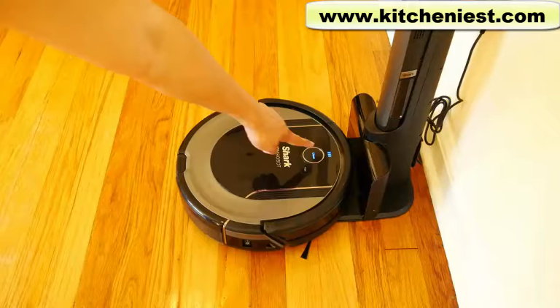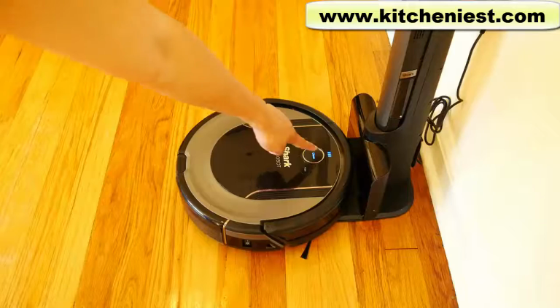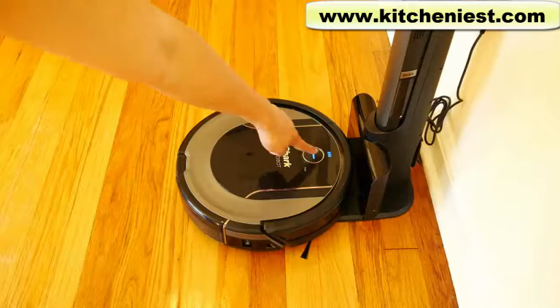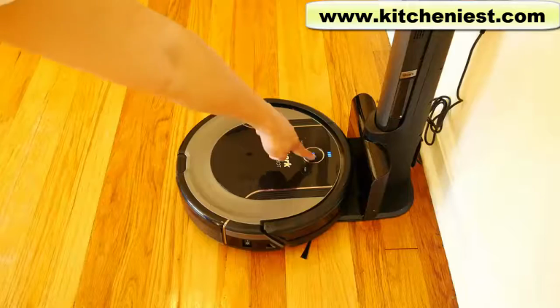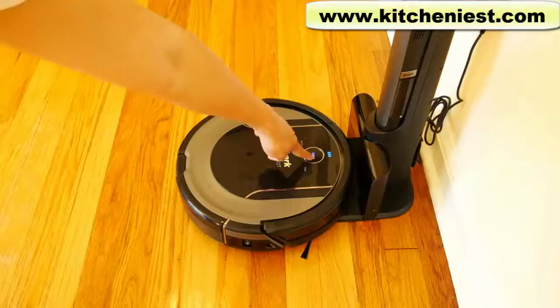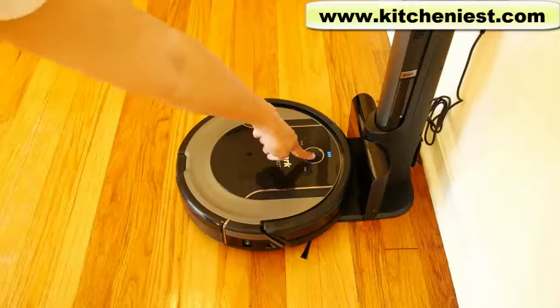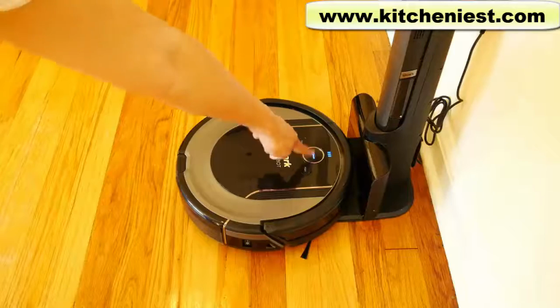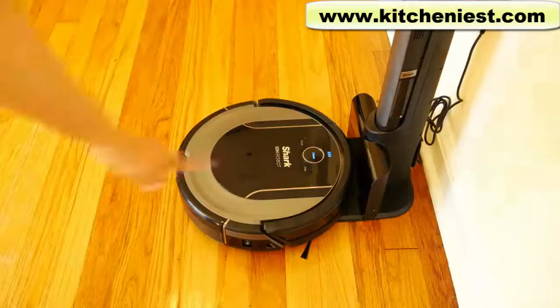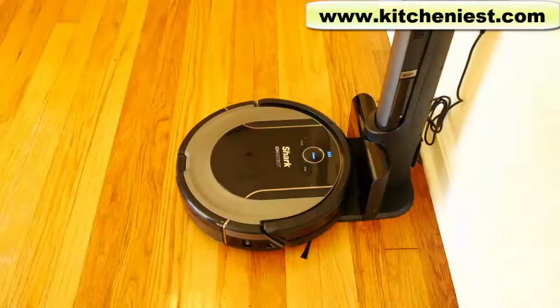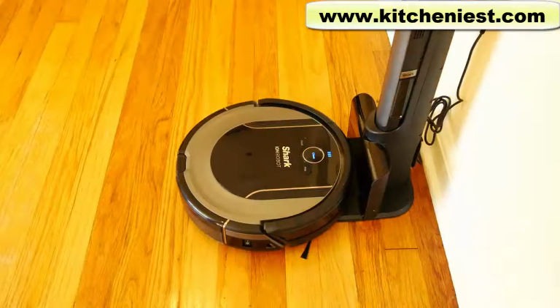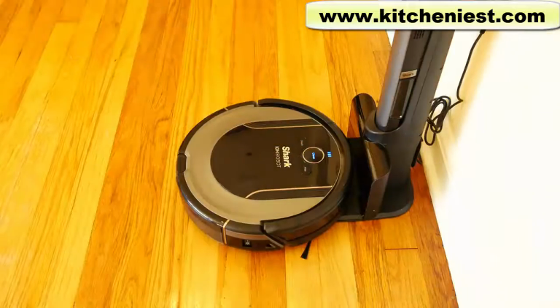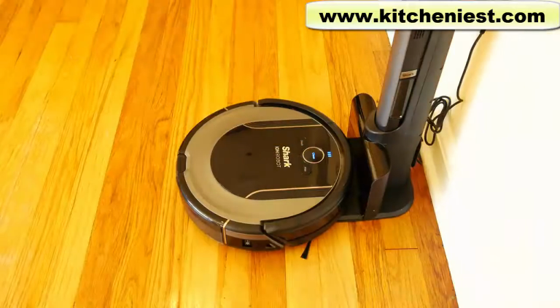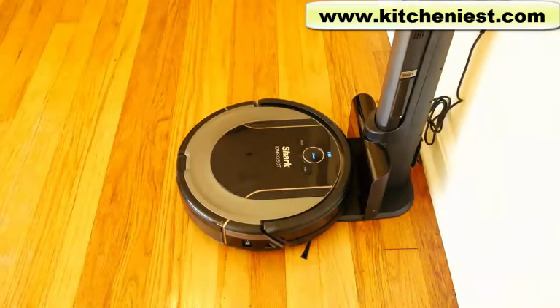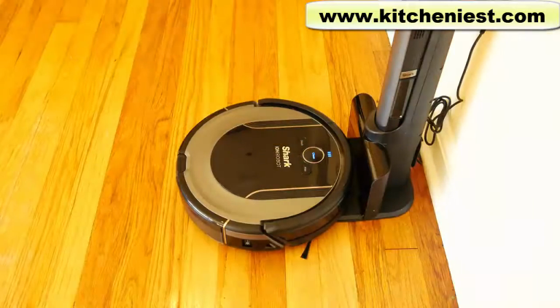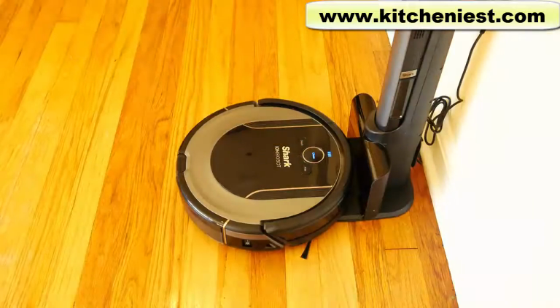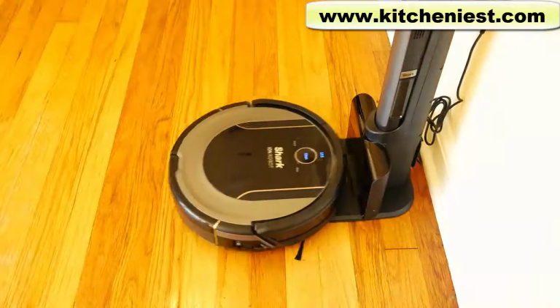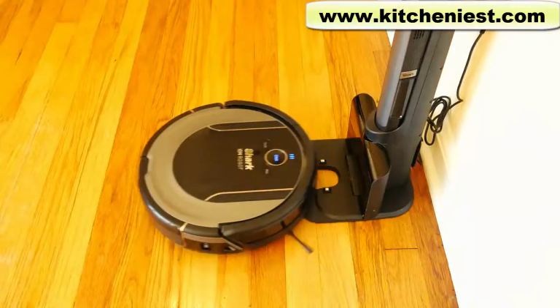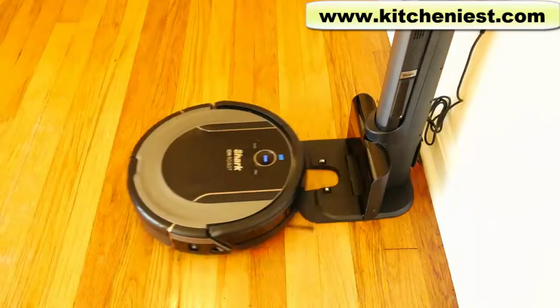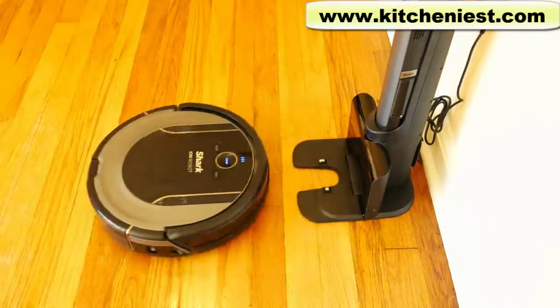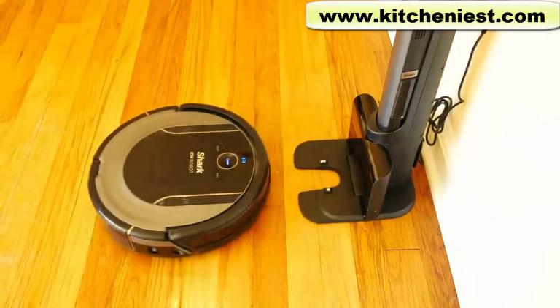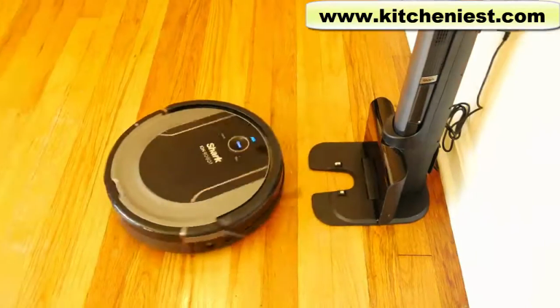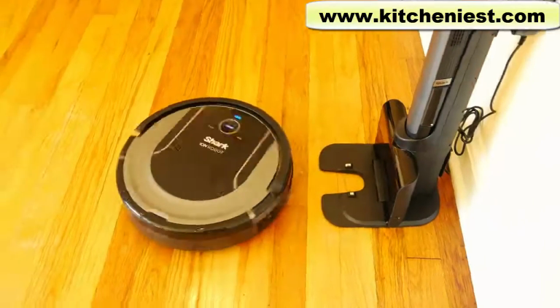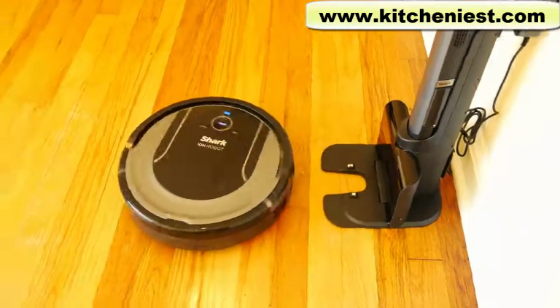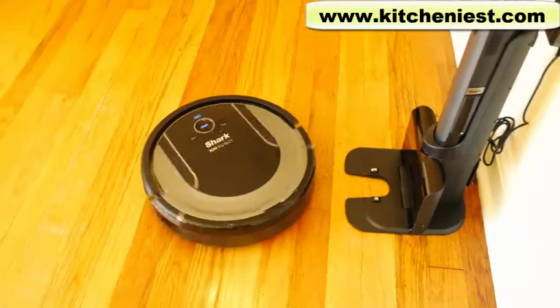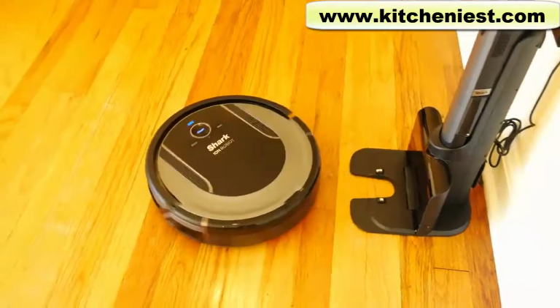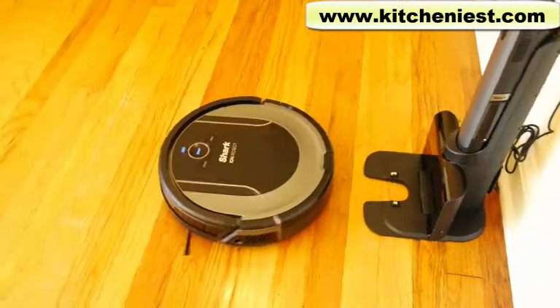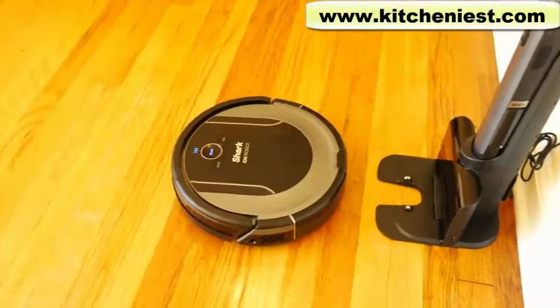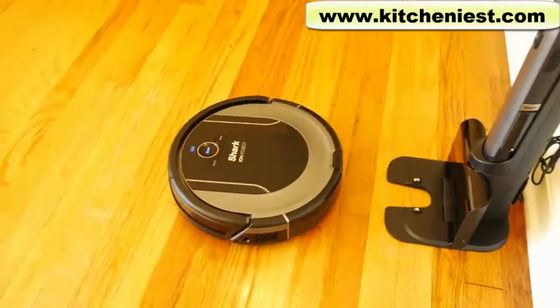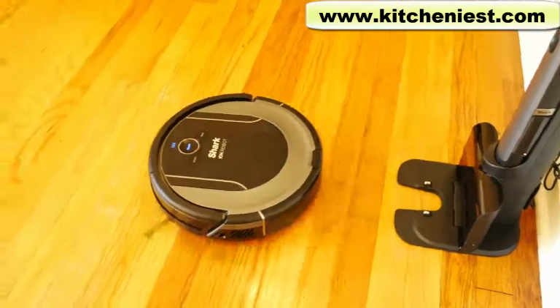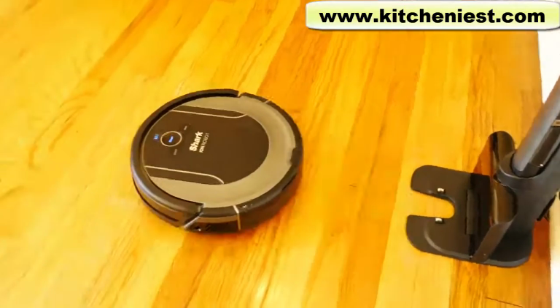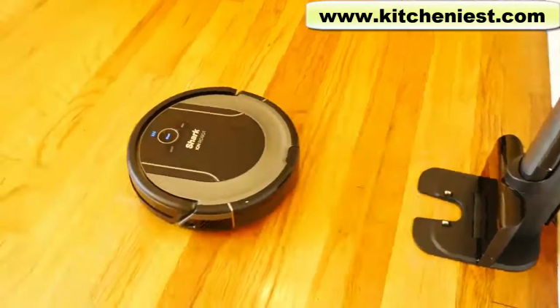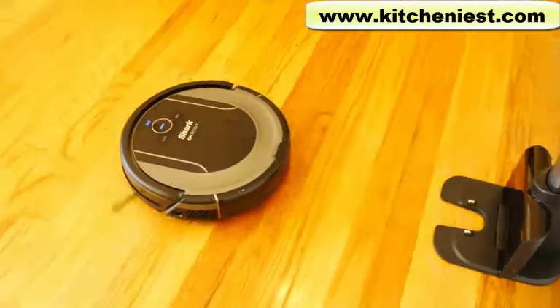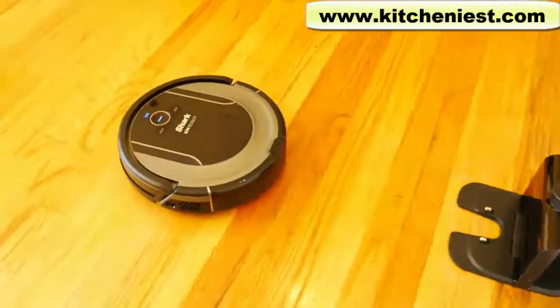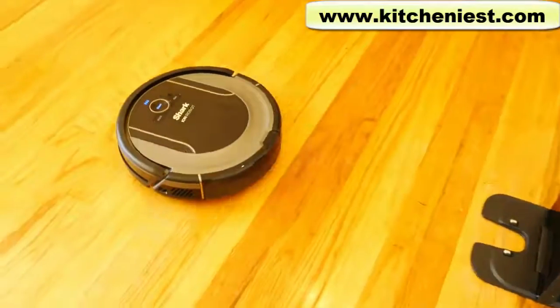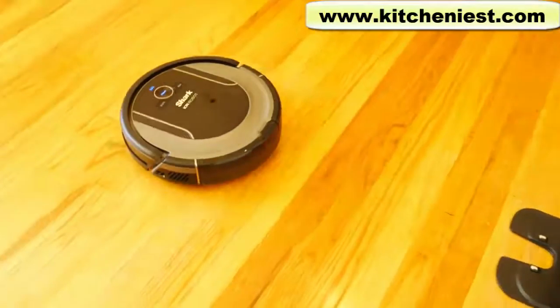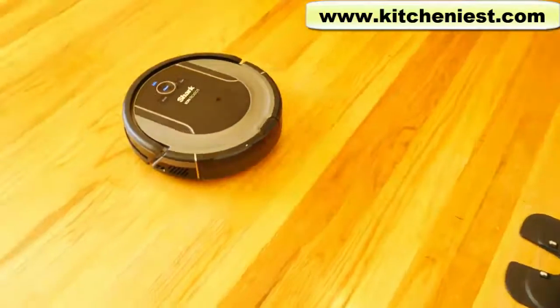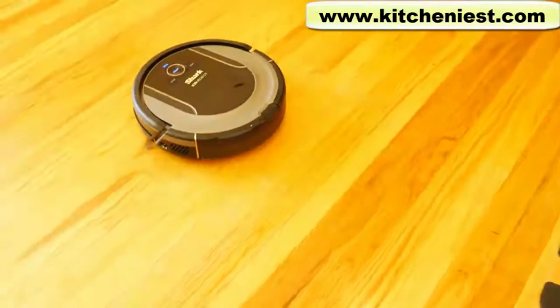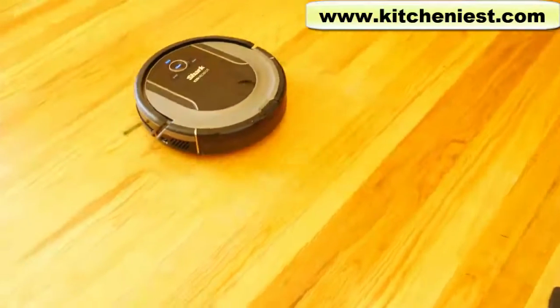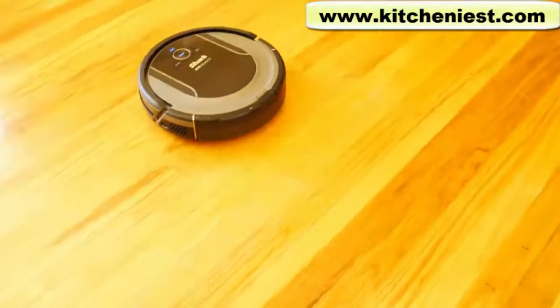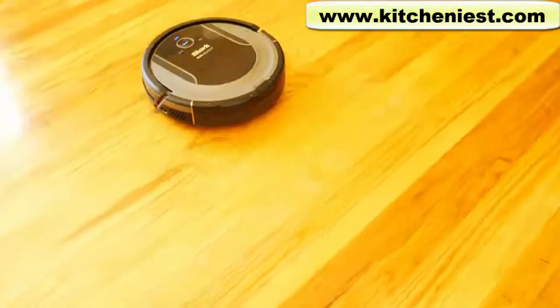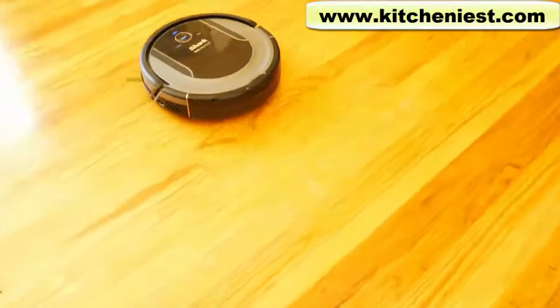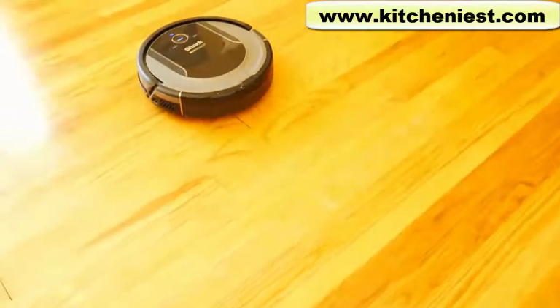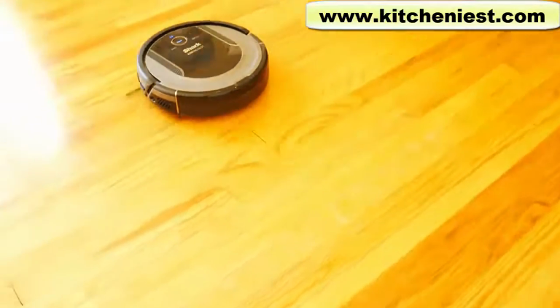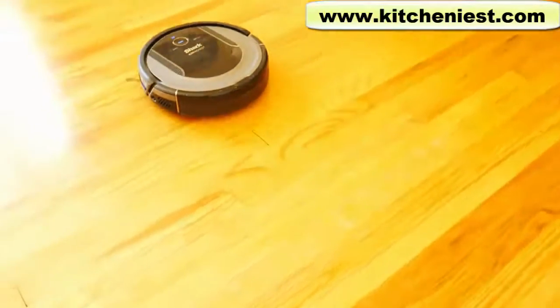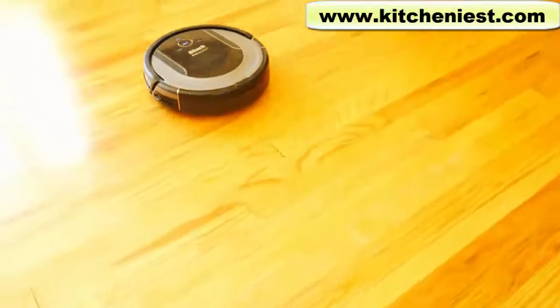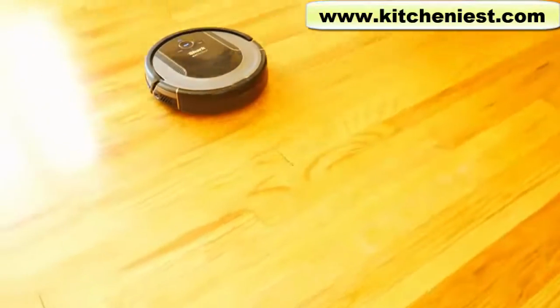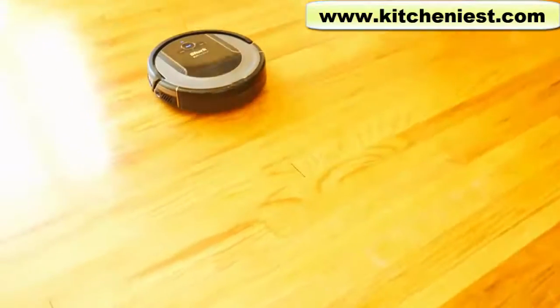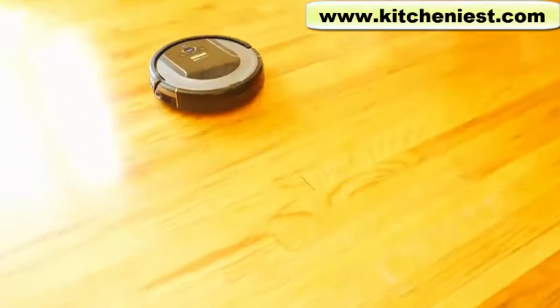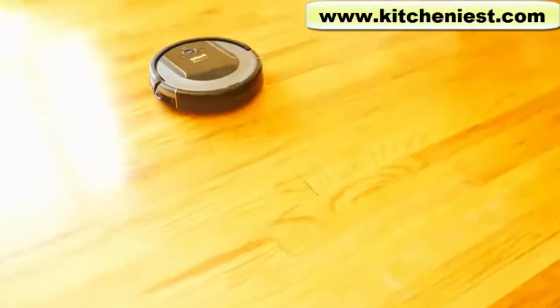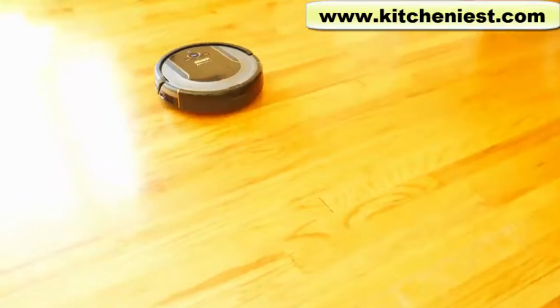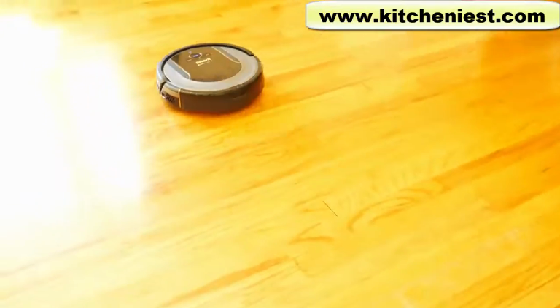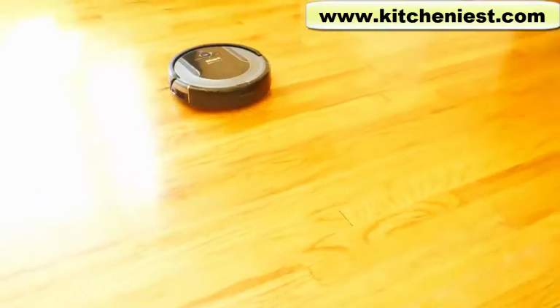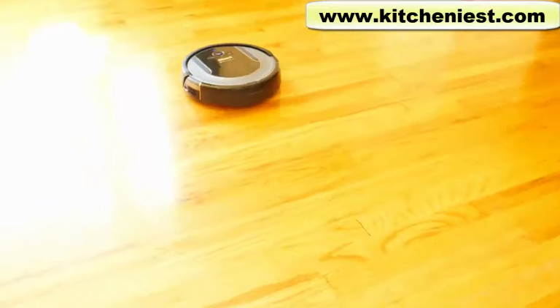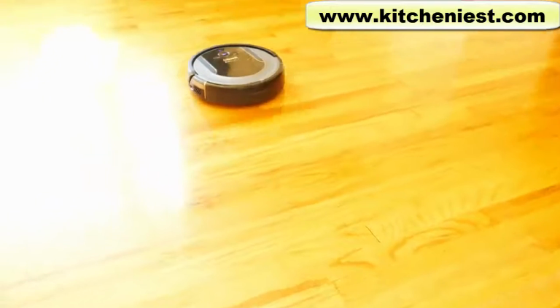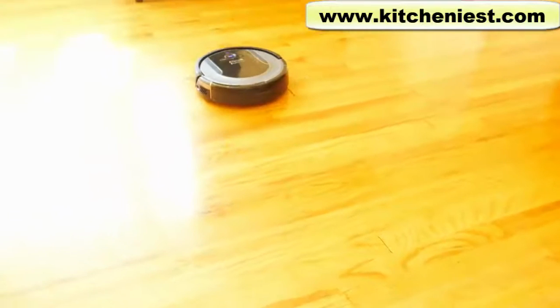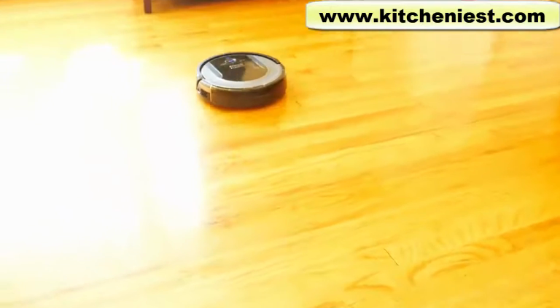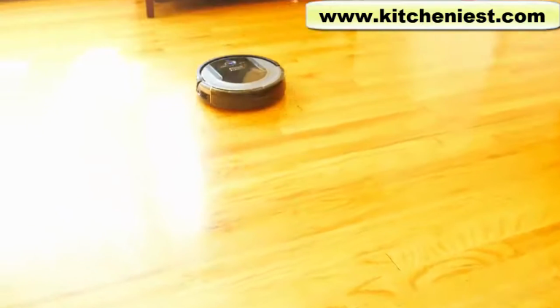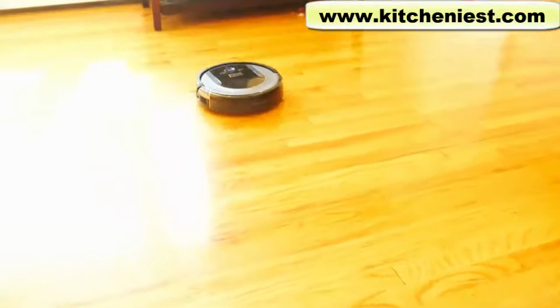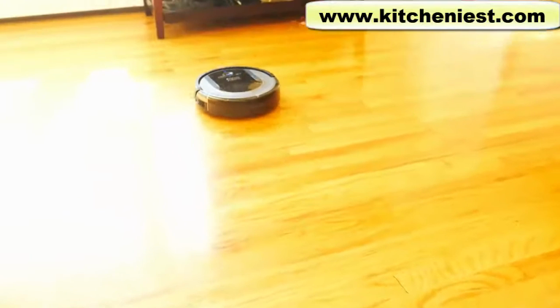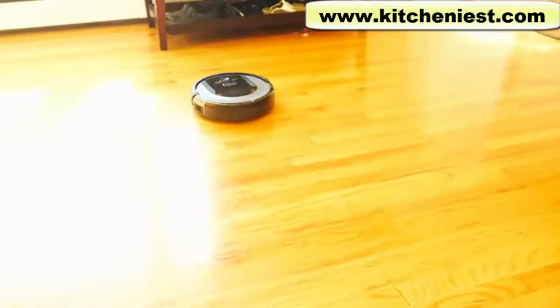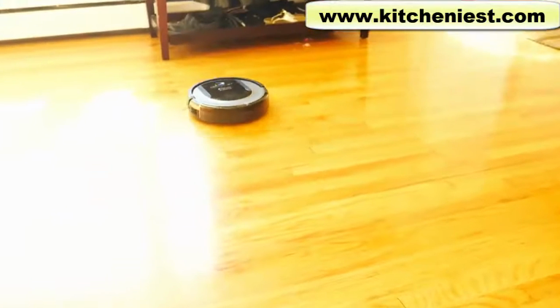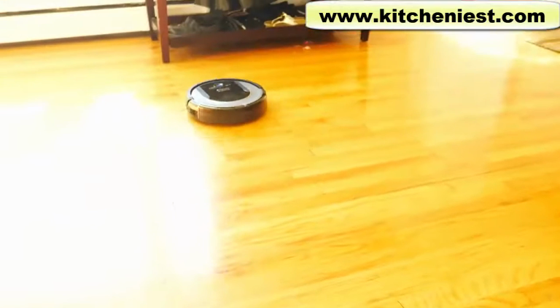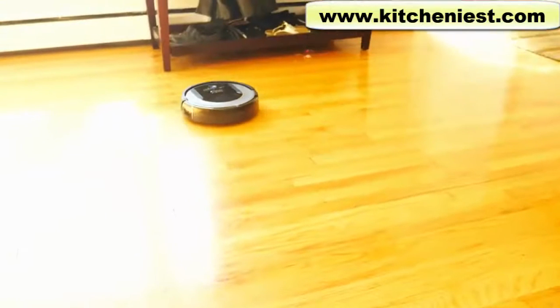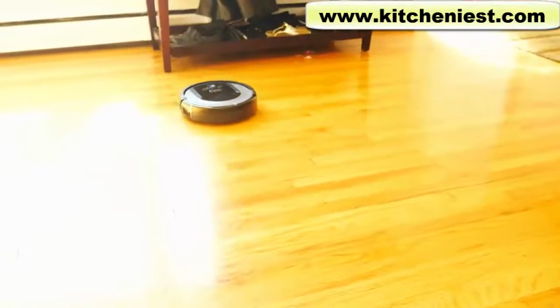Hi guys, today I'm reviewing the Shark Ion Robot Vacuum. Shark sent me the sample so I could tell you what I think of it.